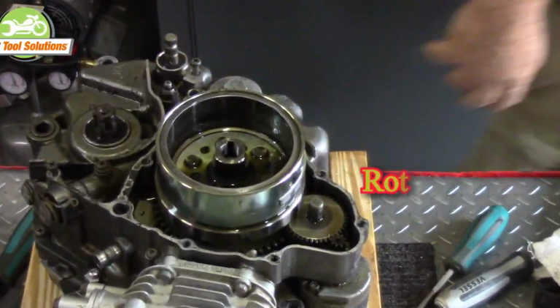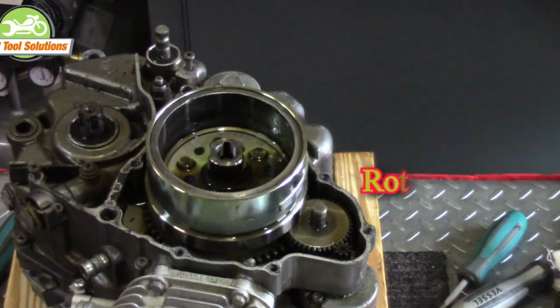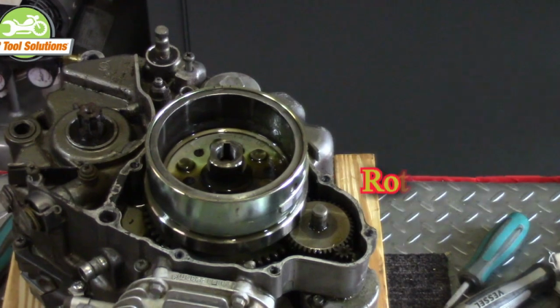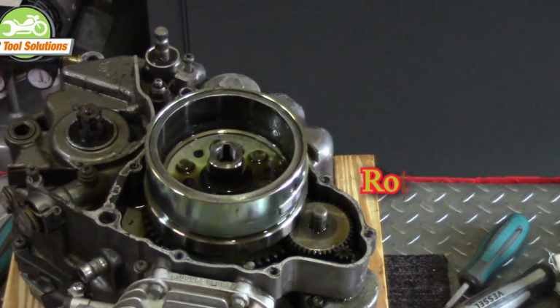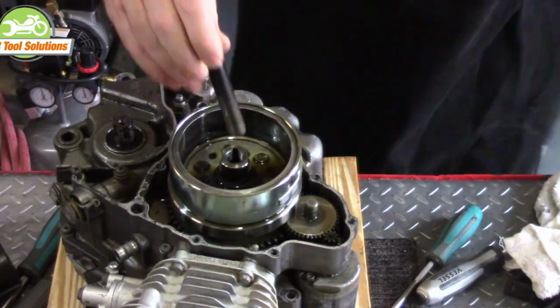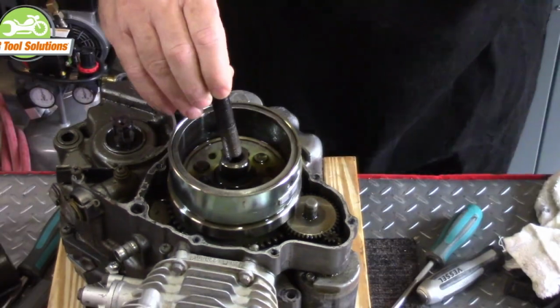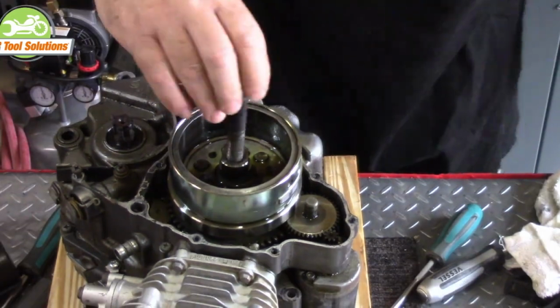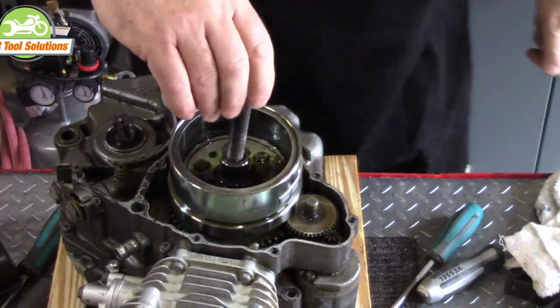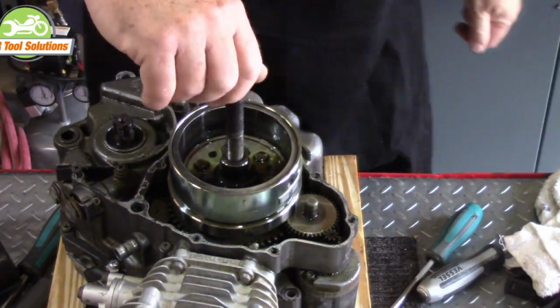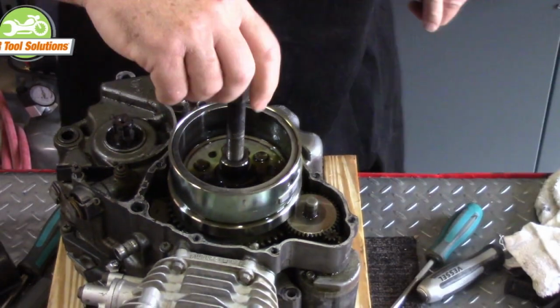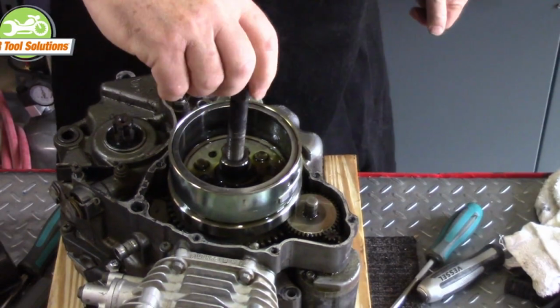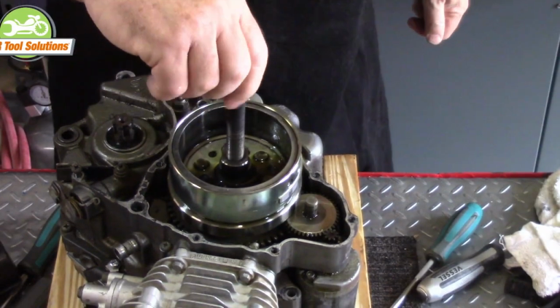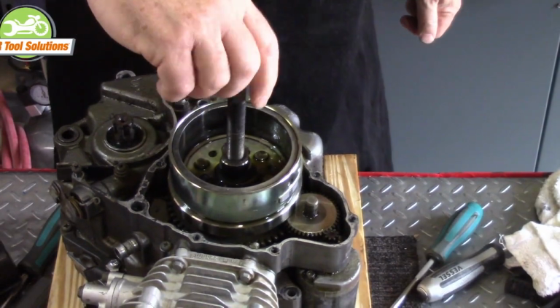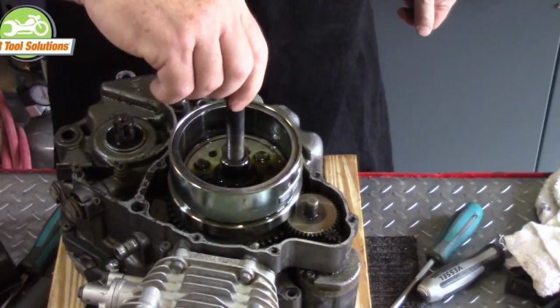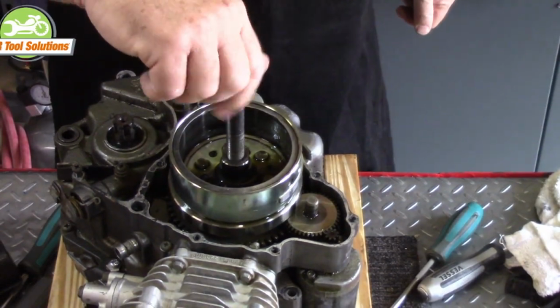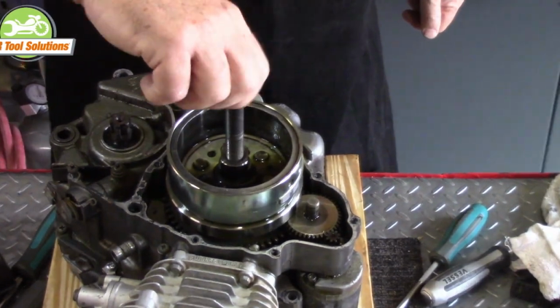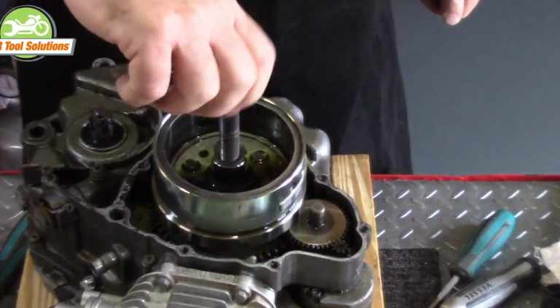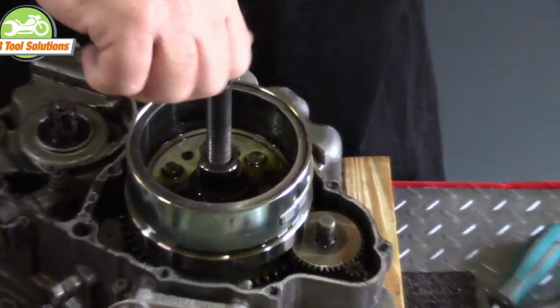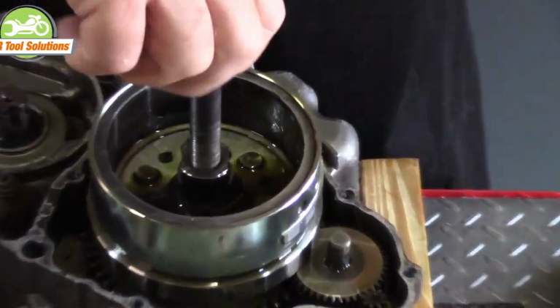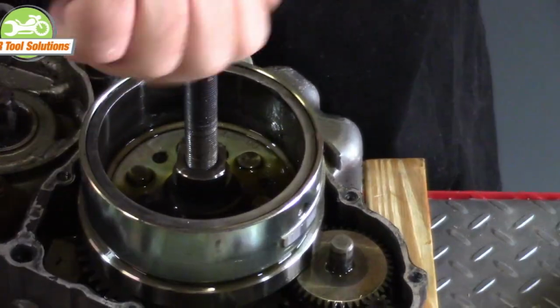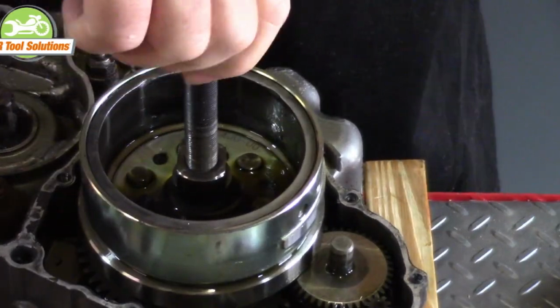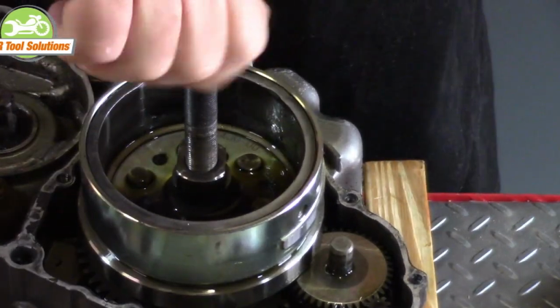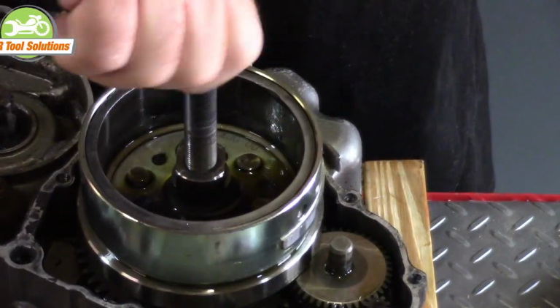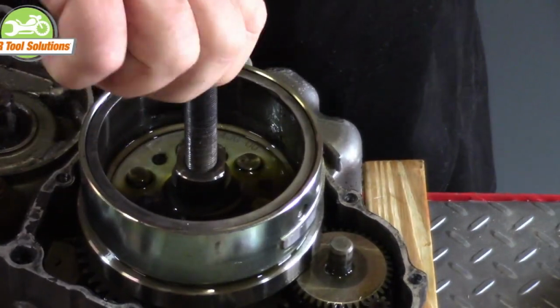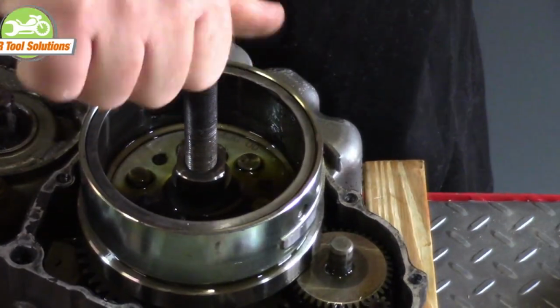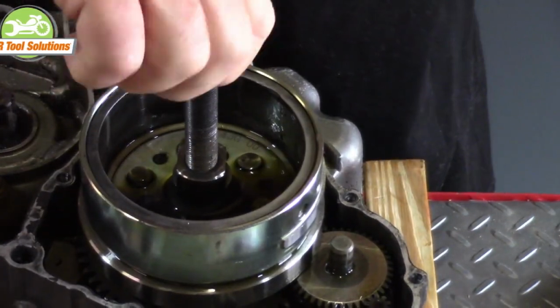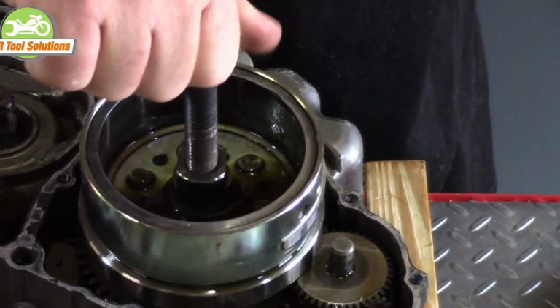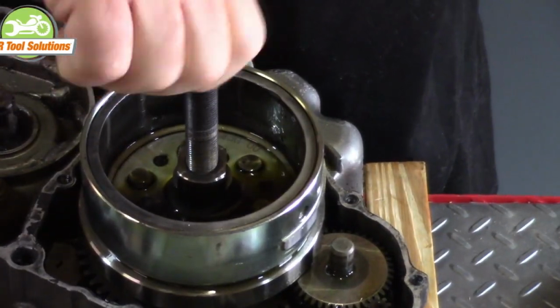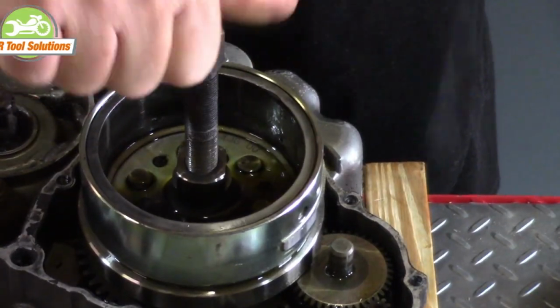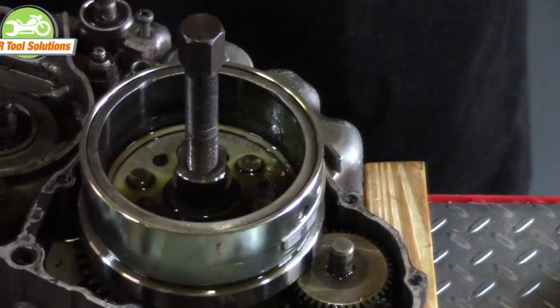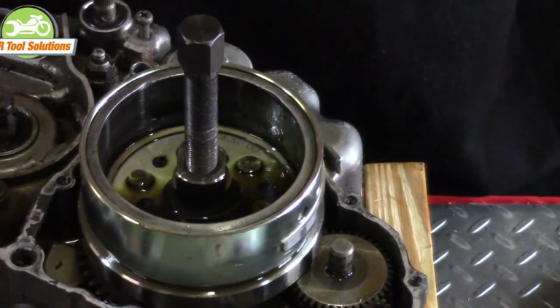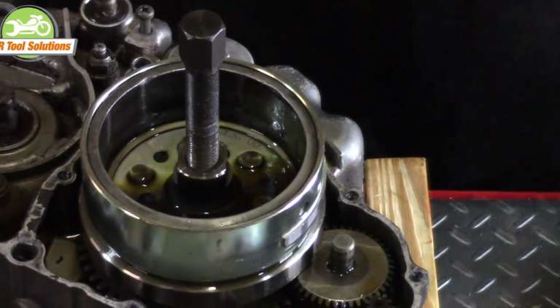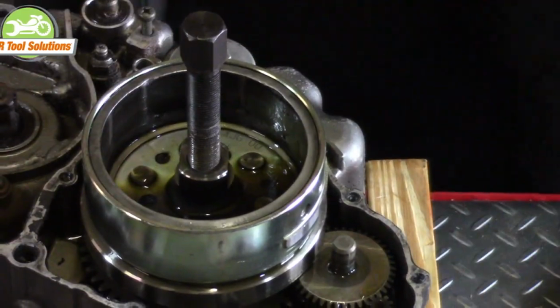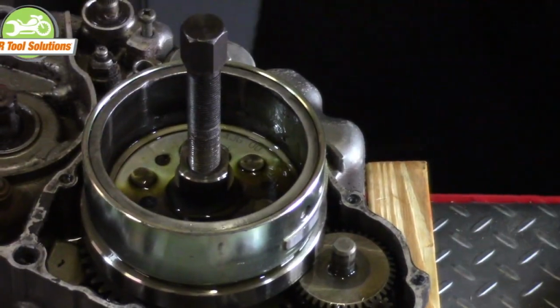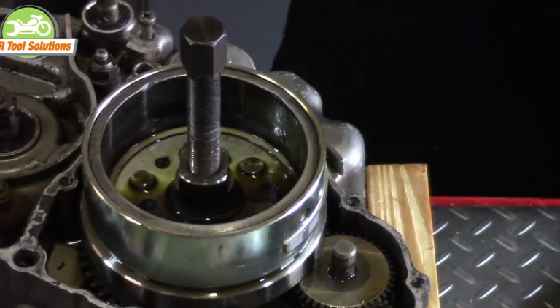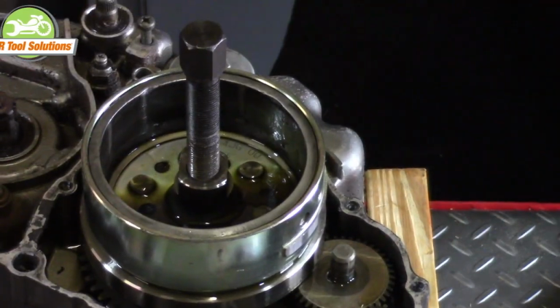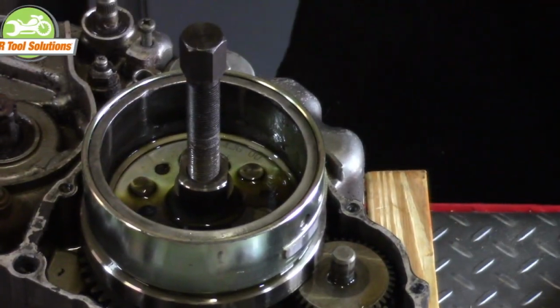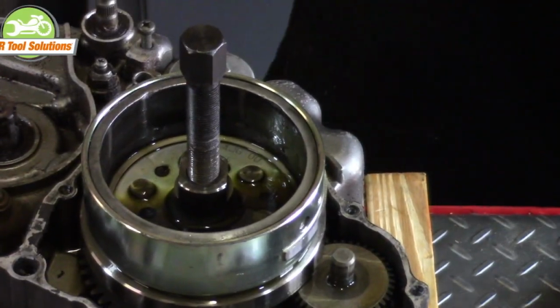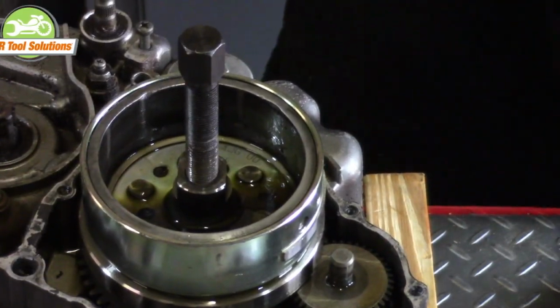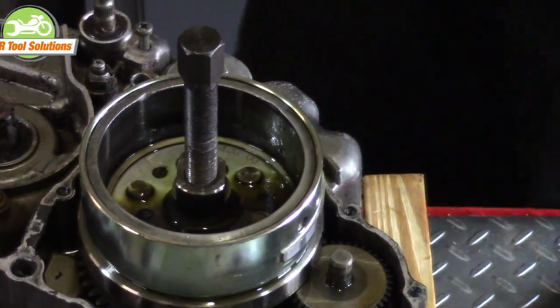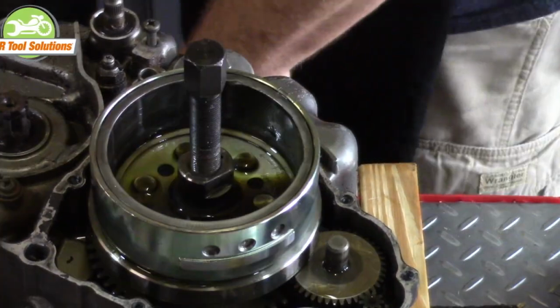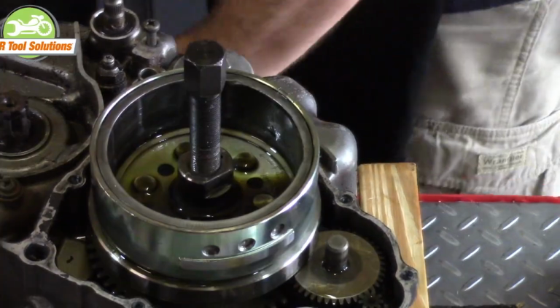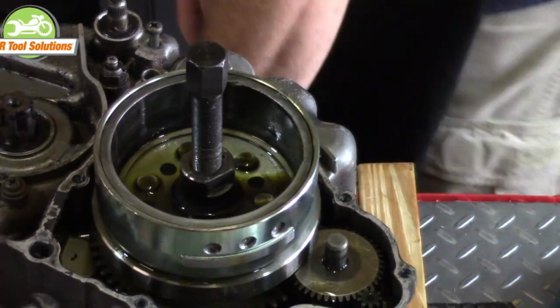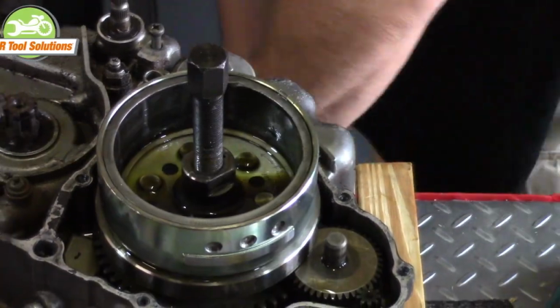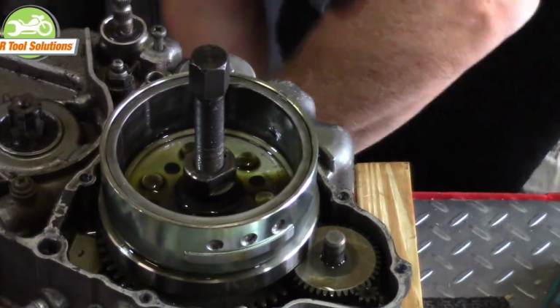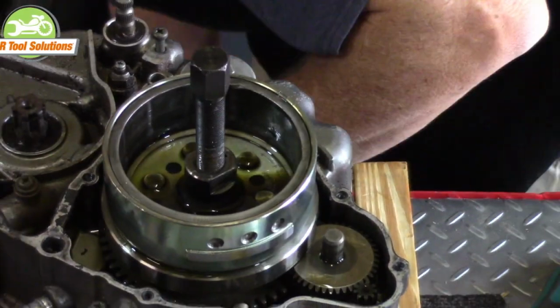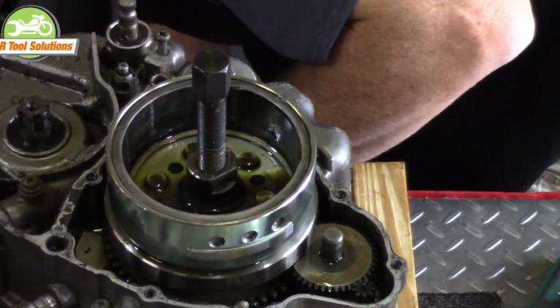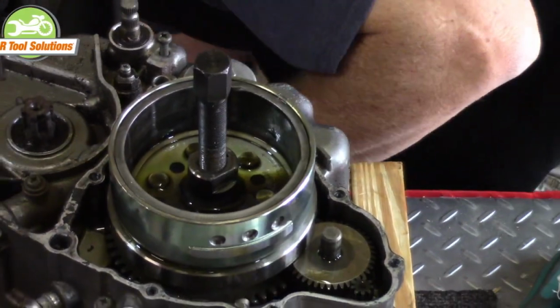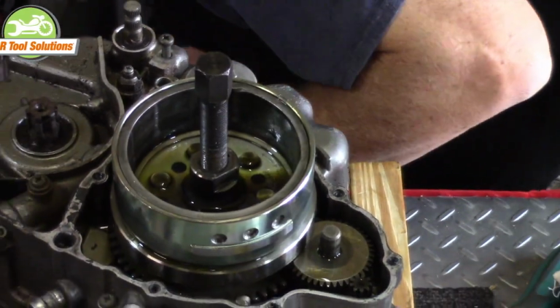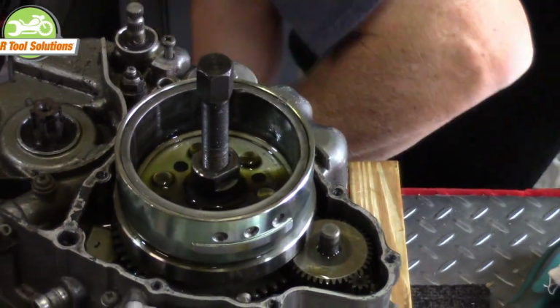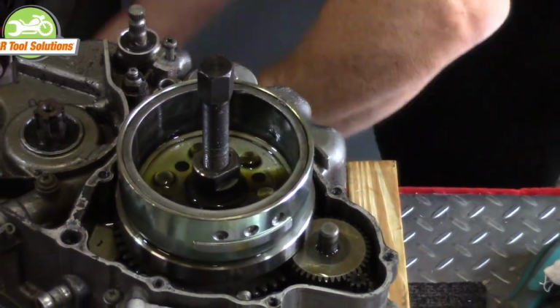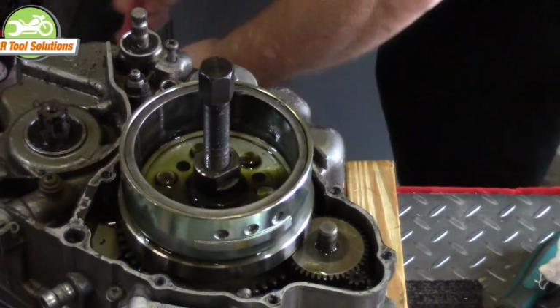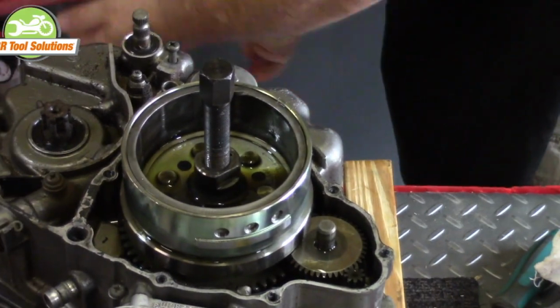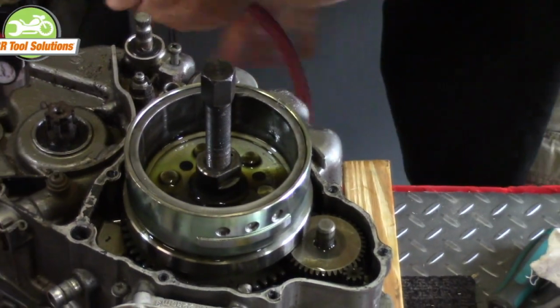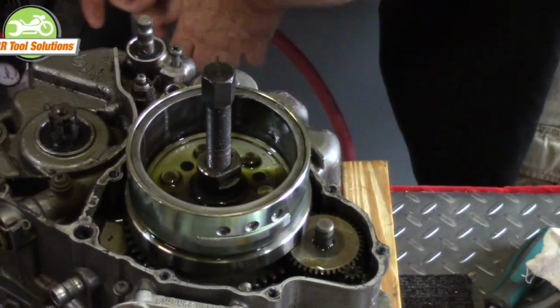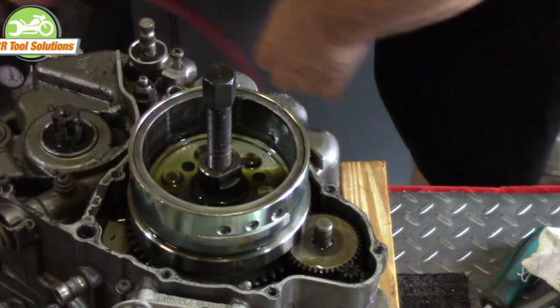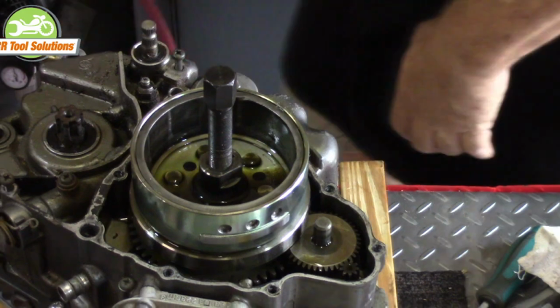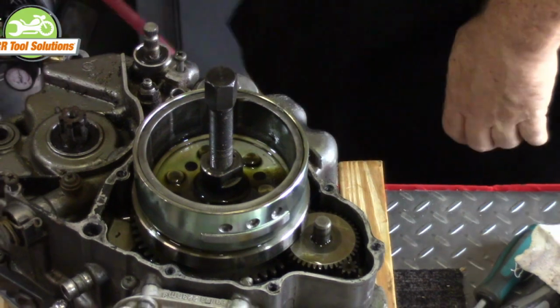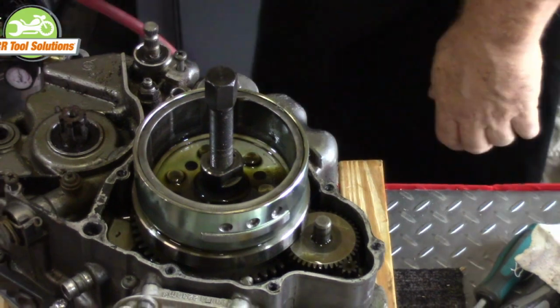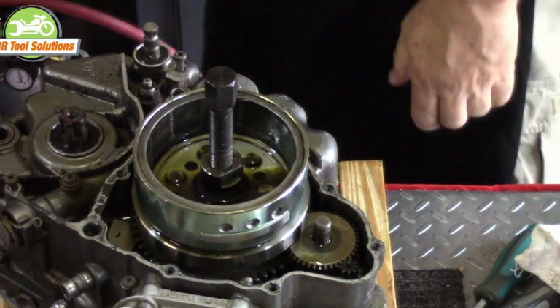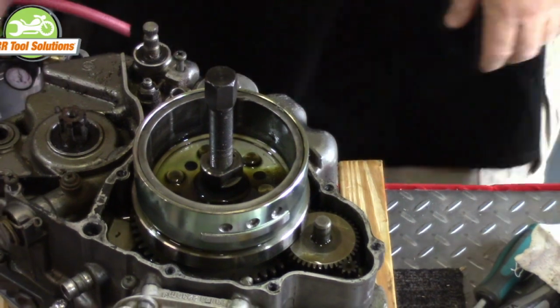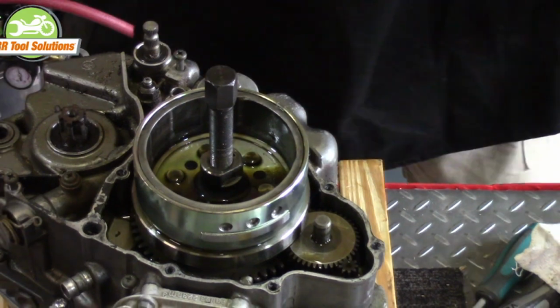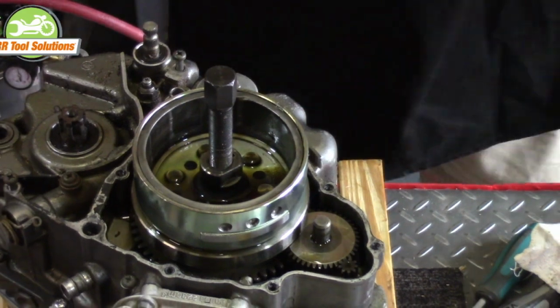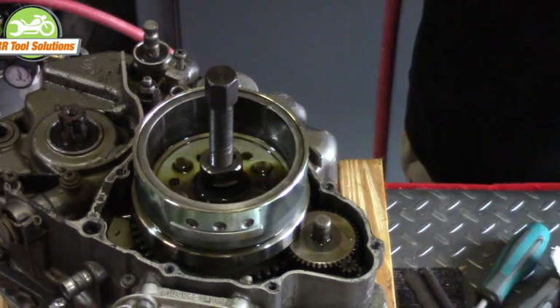We need to start the threads of the puller by hand to be sure there is no cross threading that would permanently damage both the rotor and the puller.